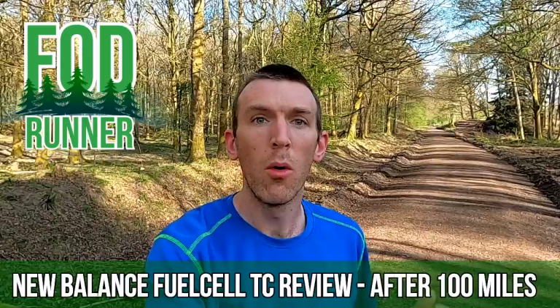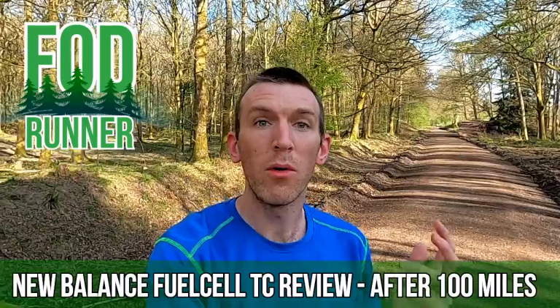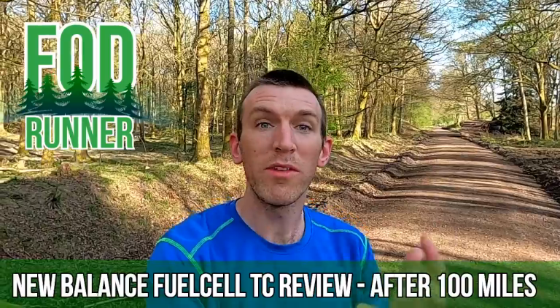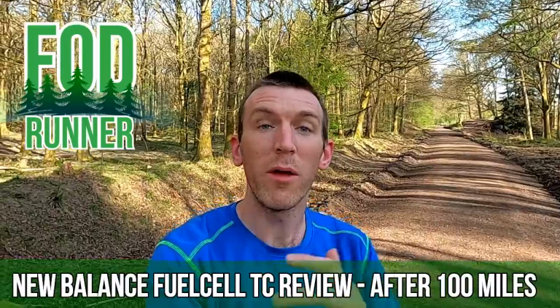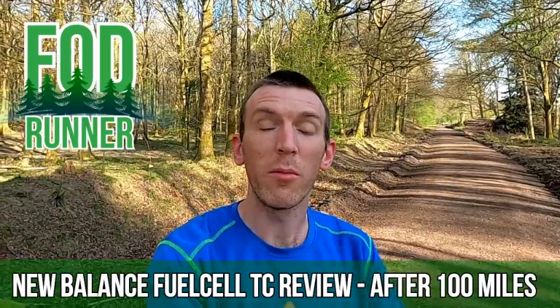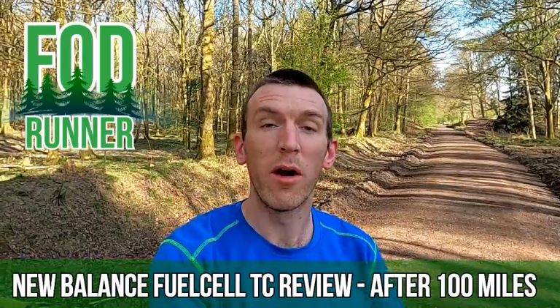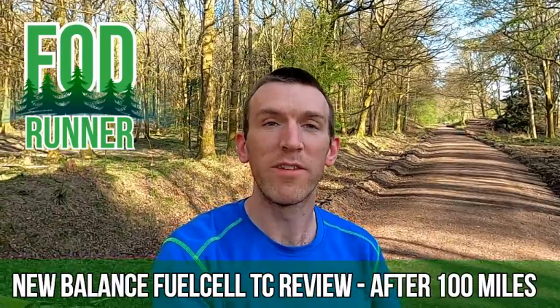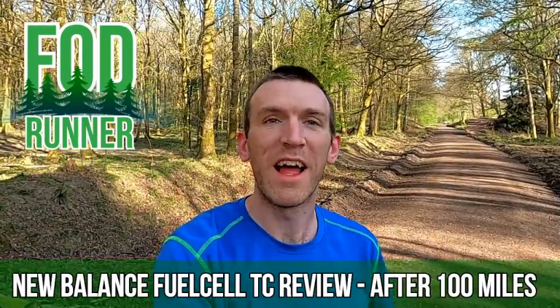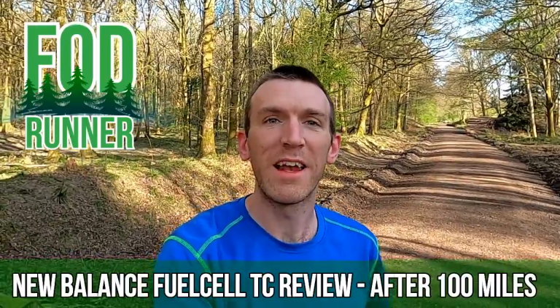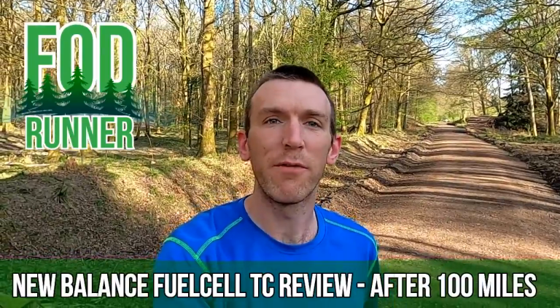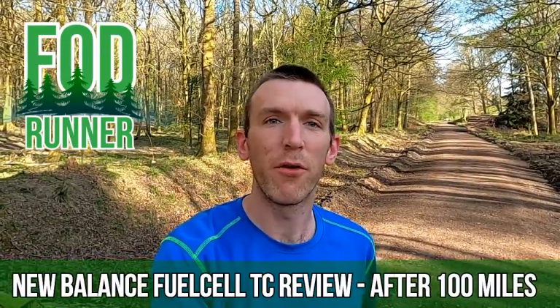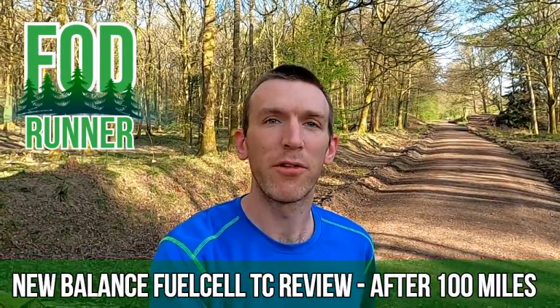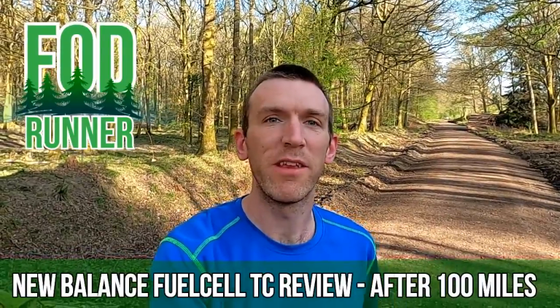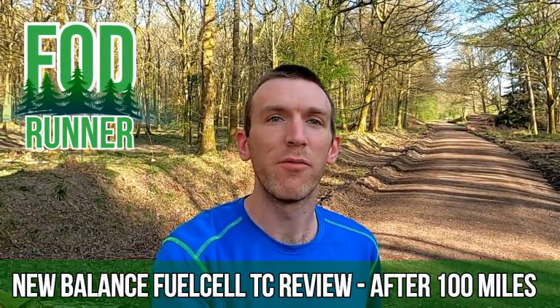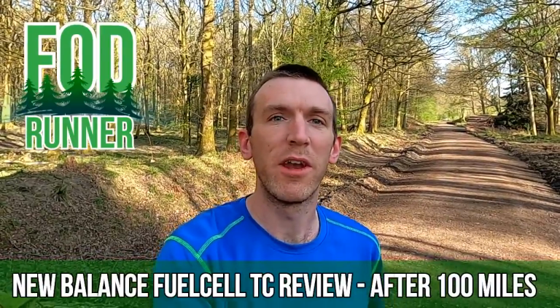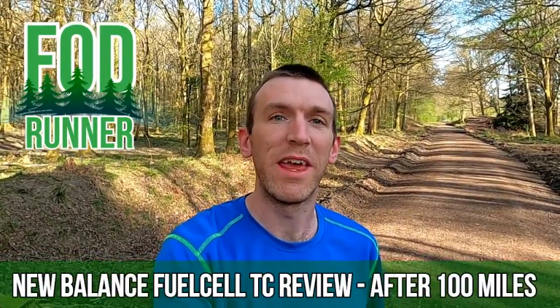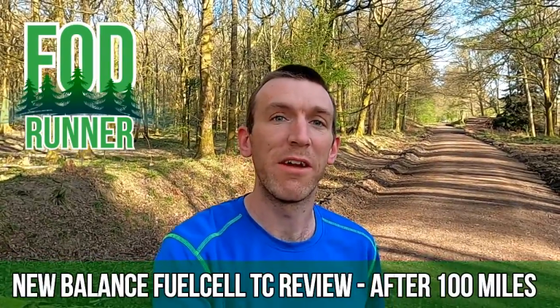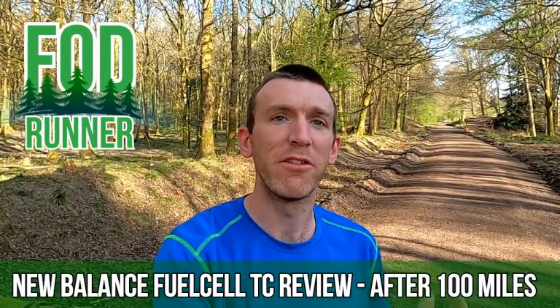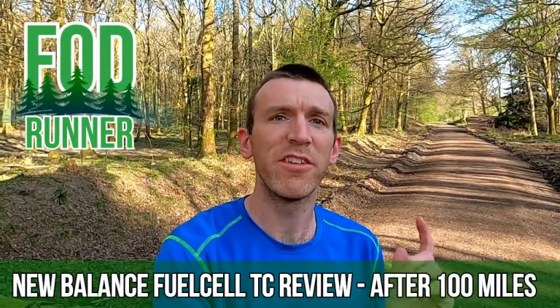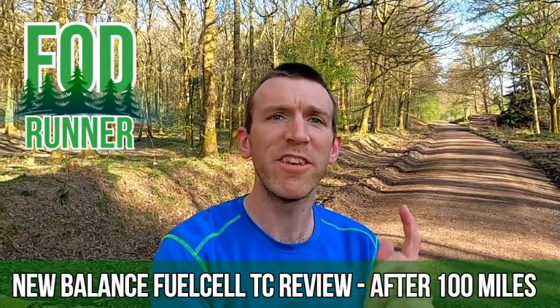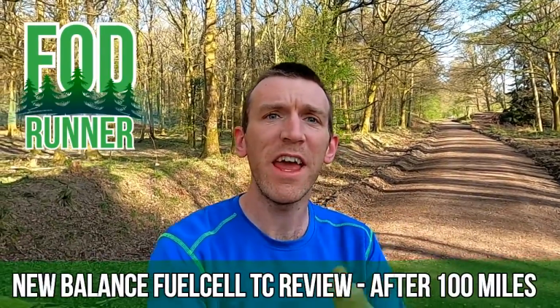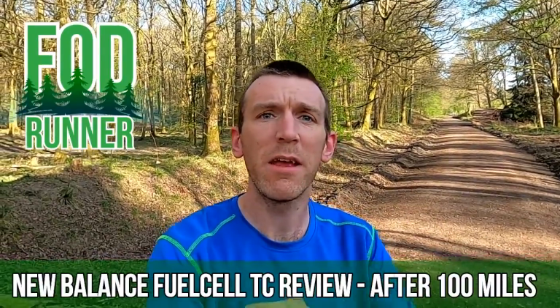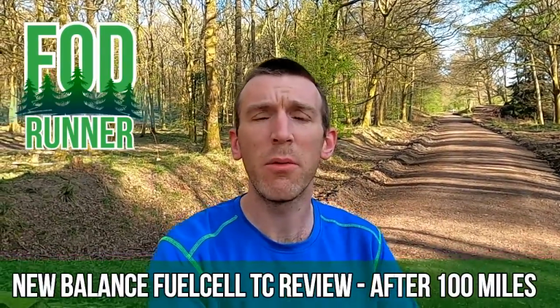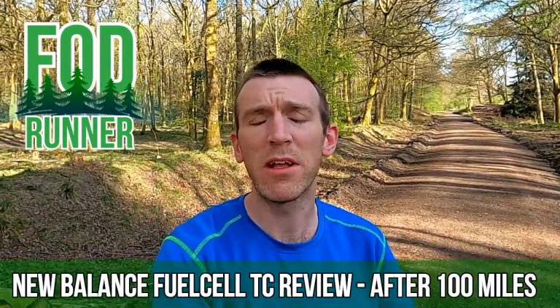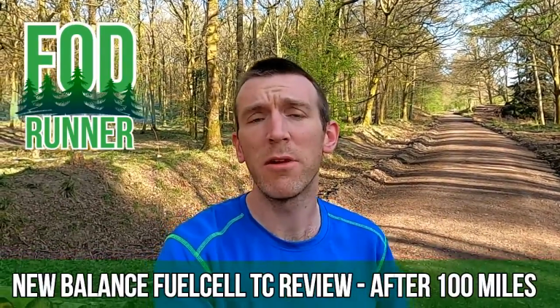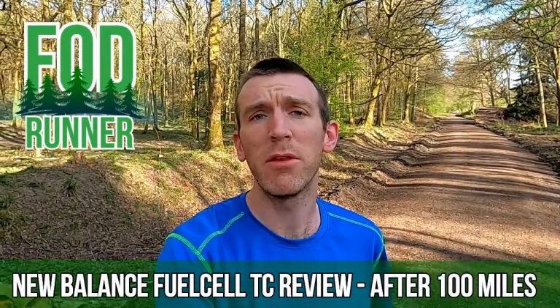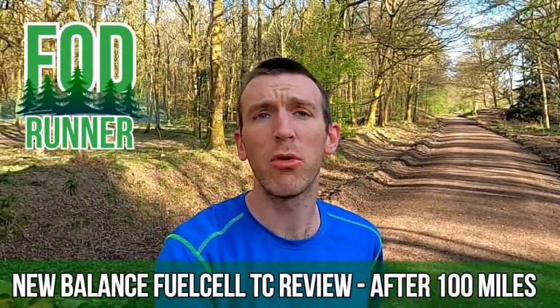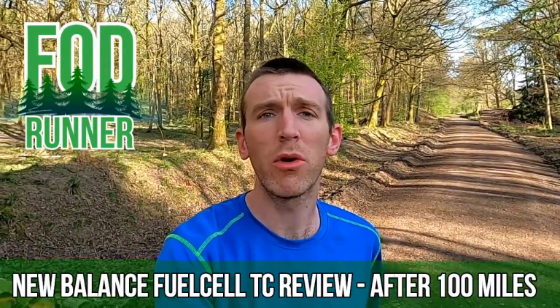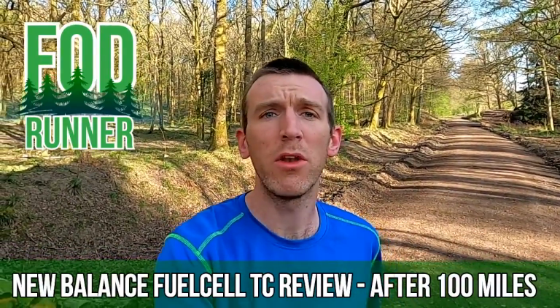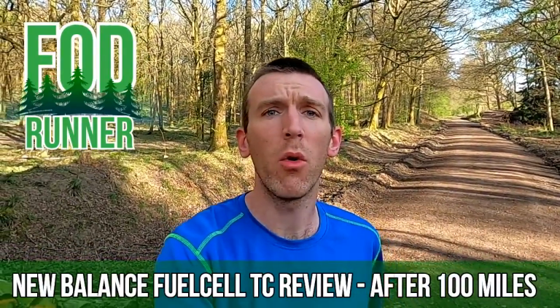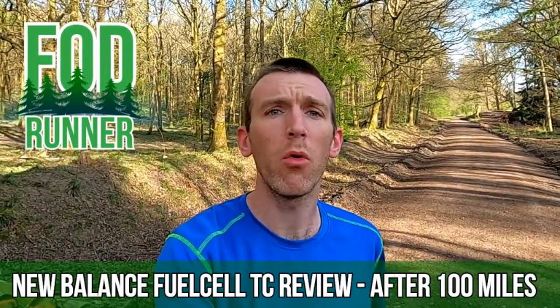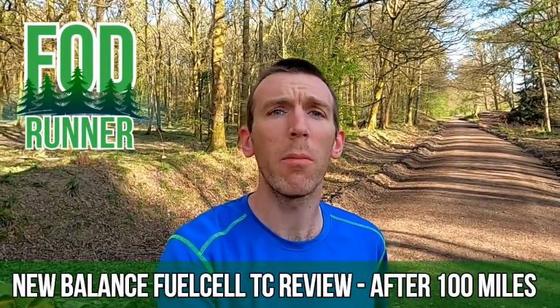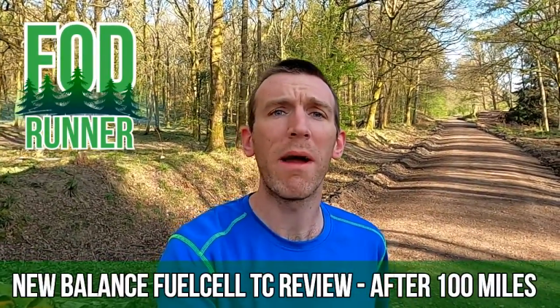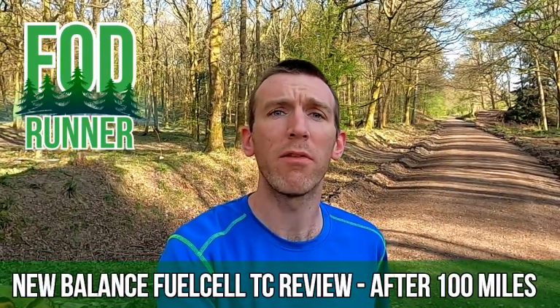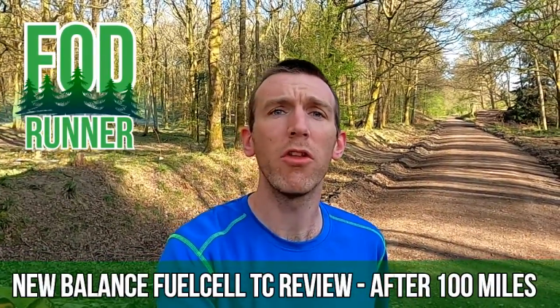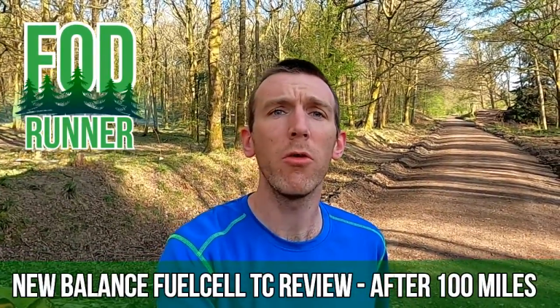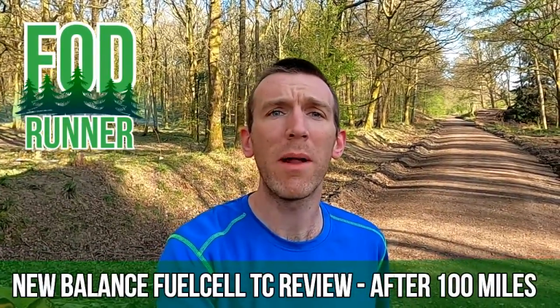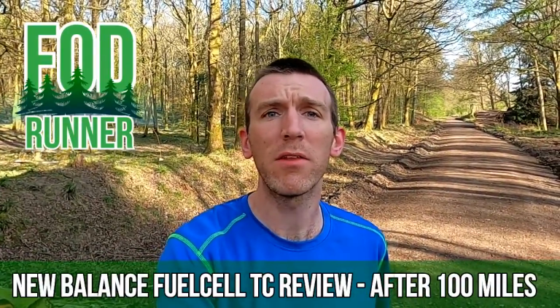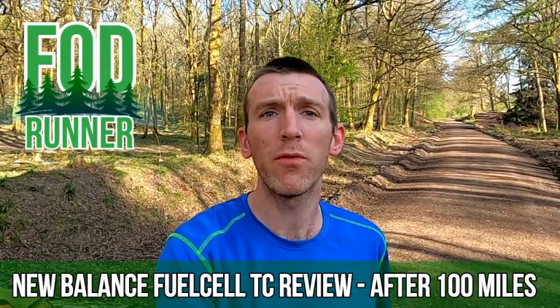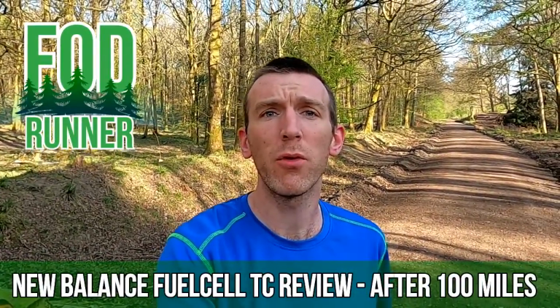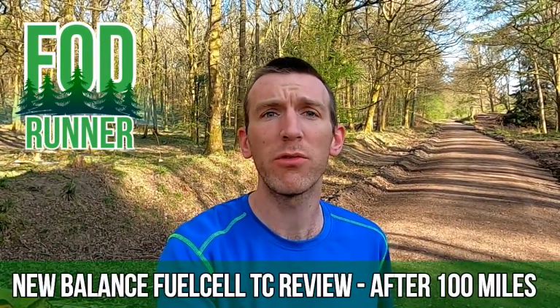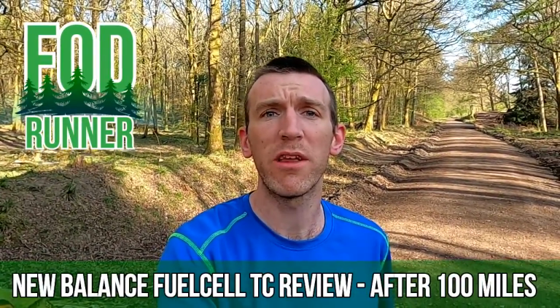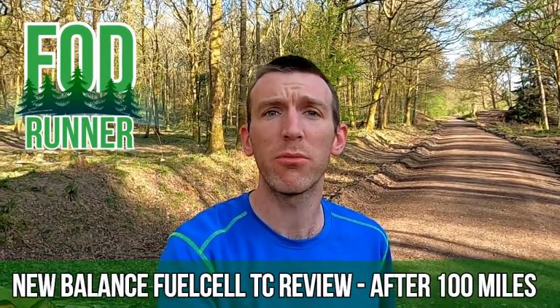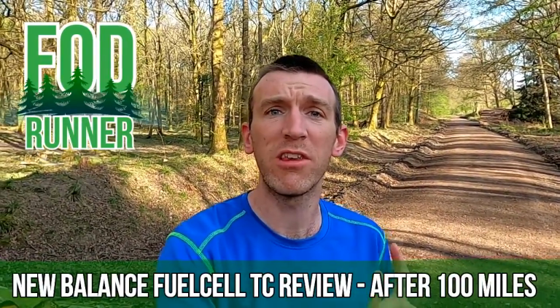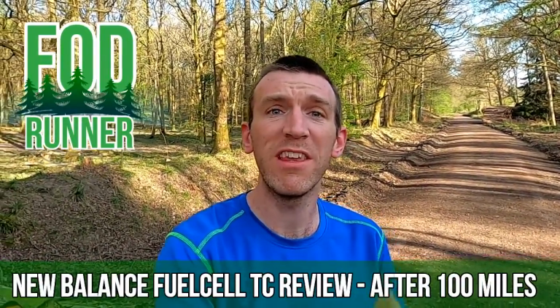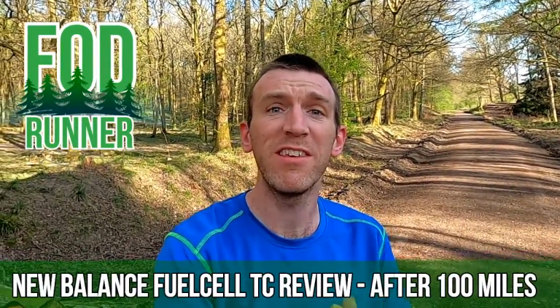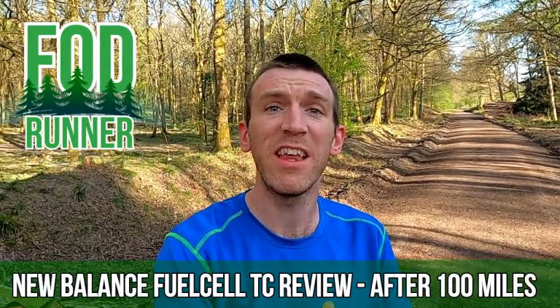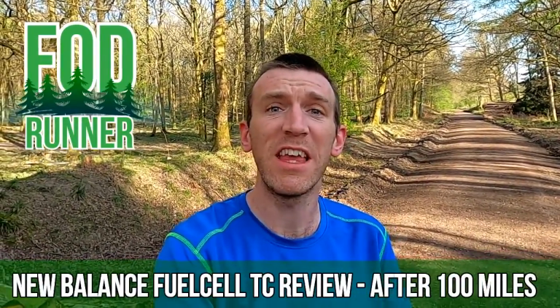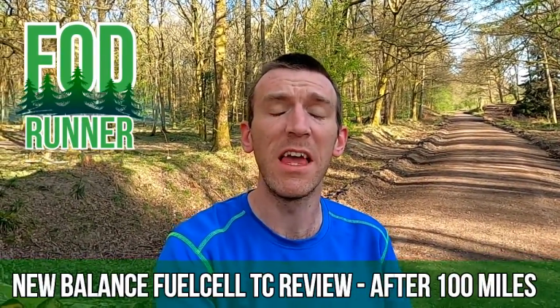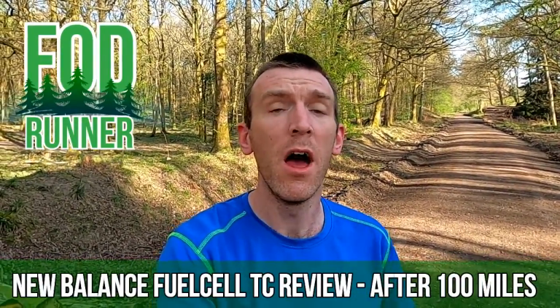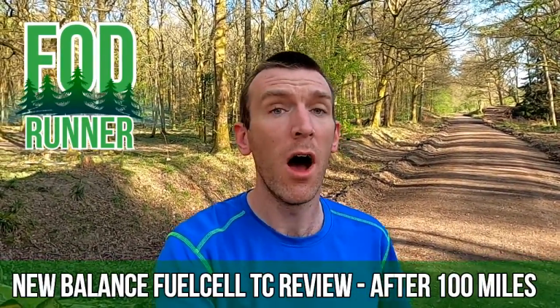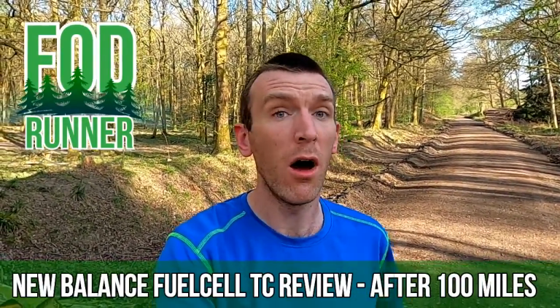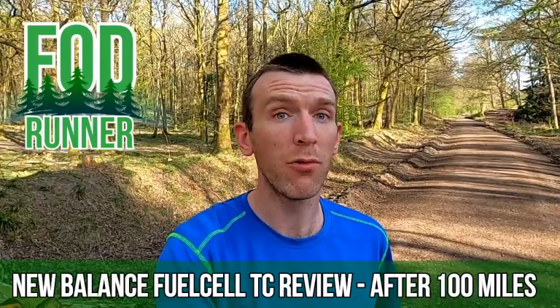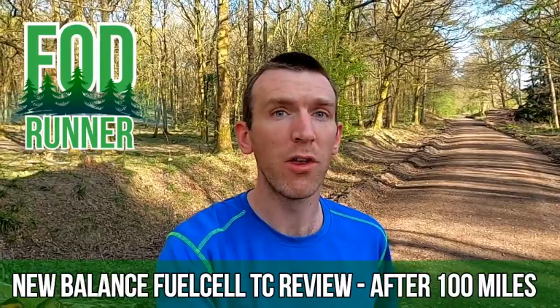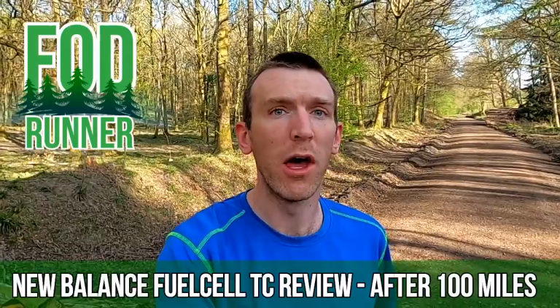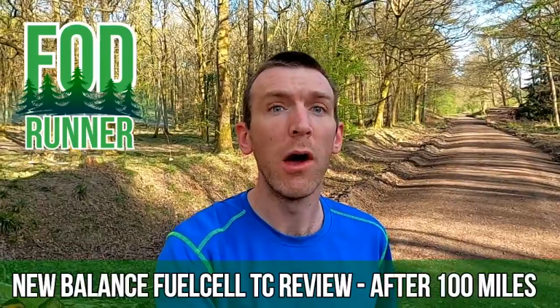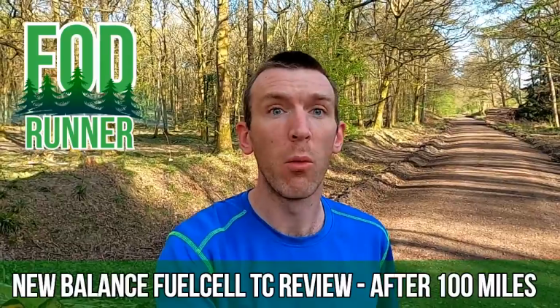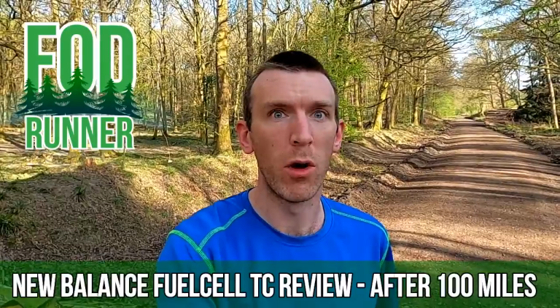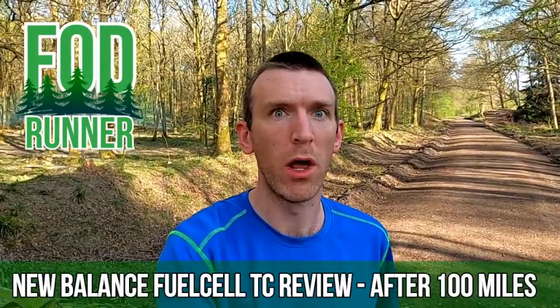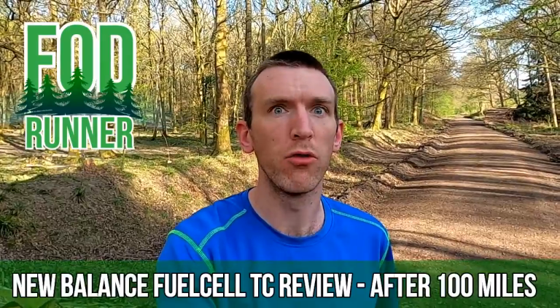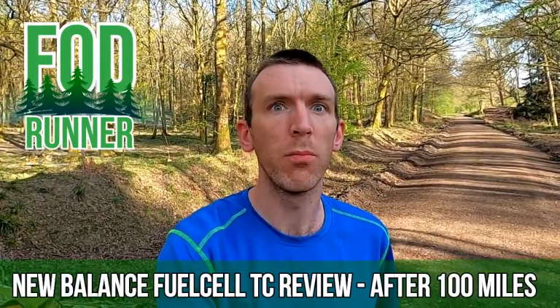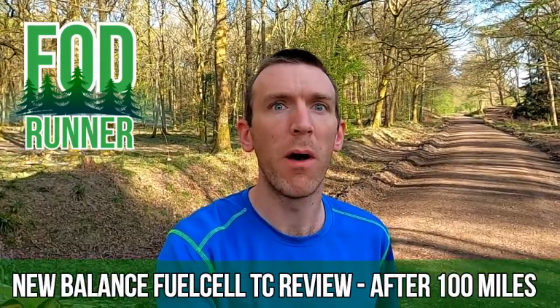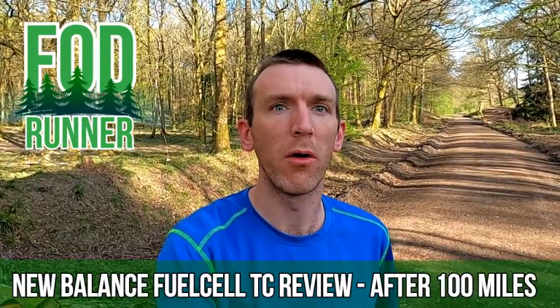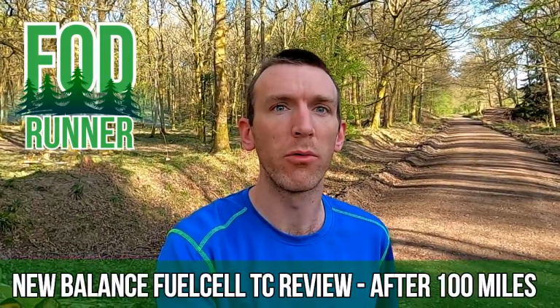What is up guys, Andy Forest and Dean Renner here, and today we are going to be talking all about the New Balance Fuel Cell TC after 100 miles.